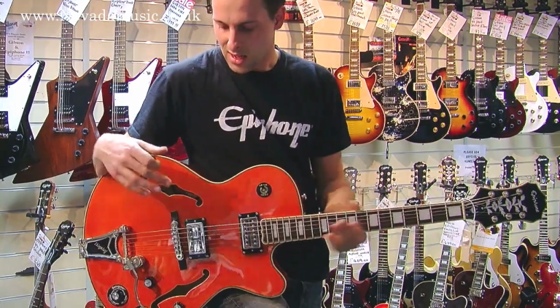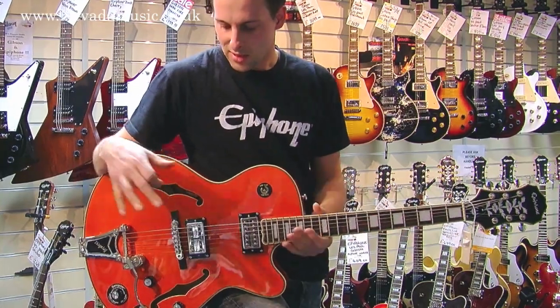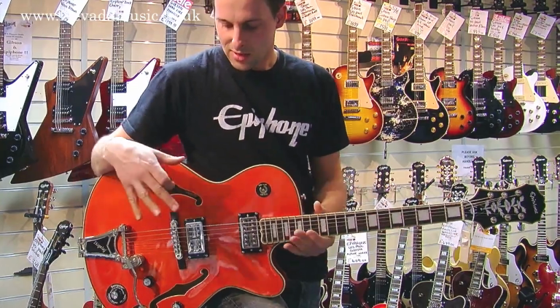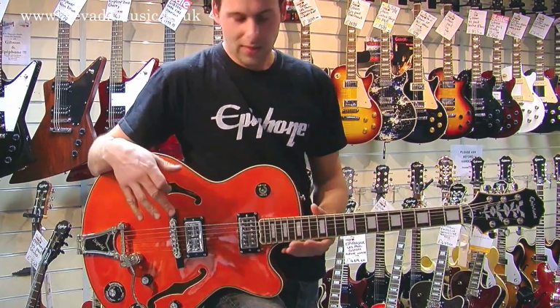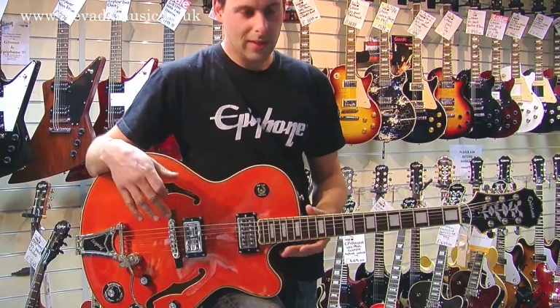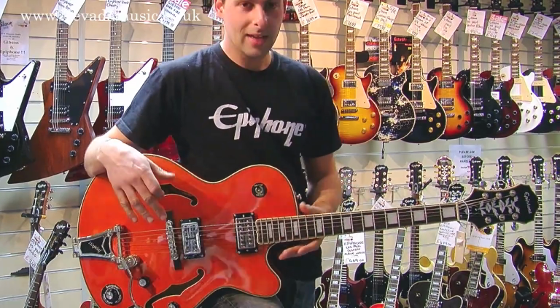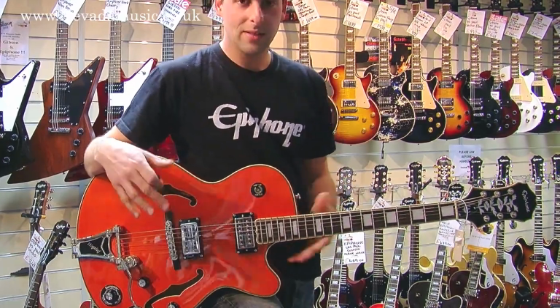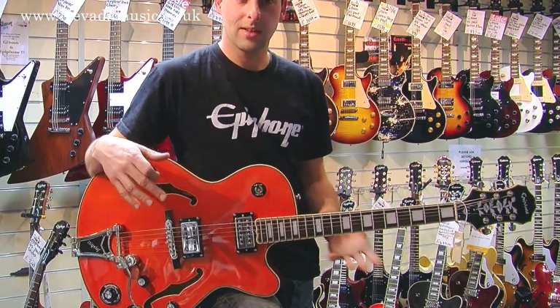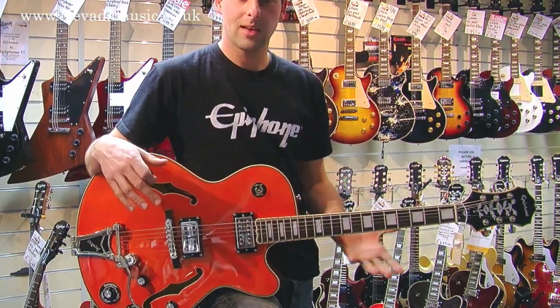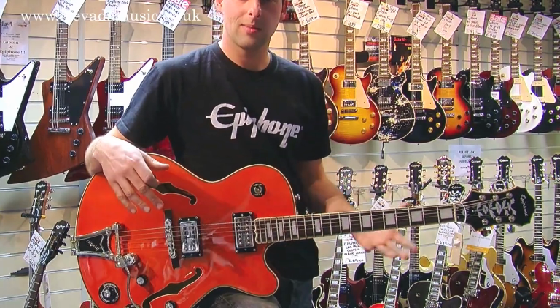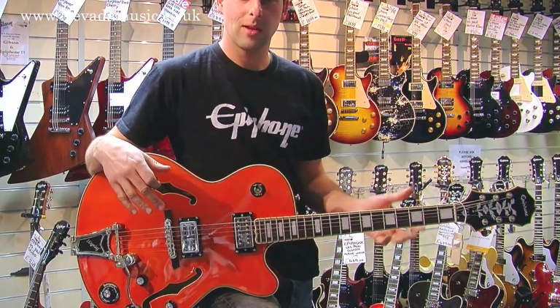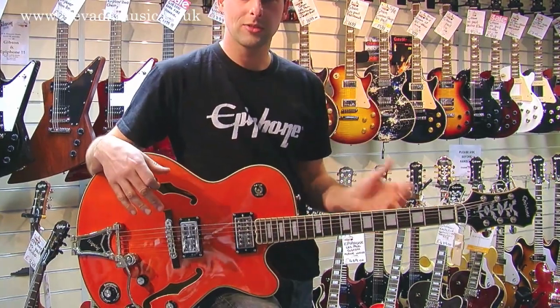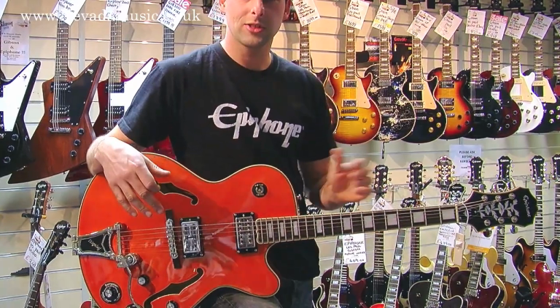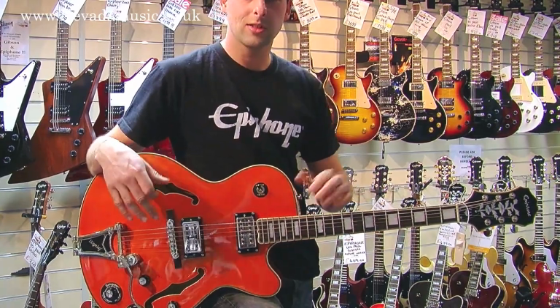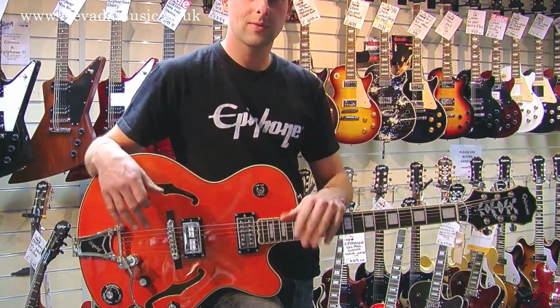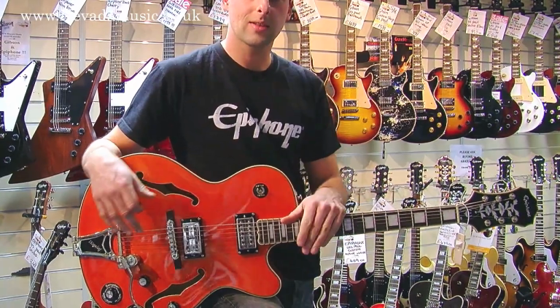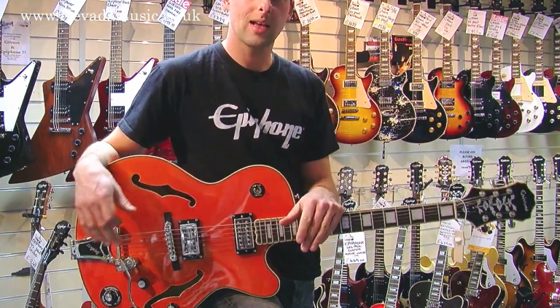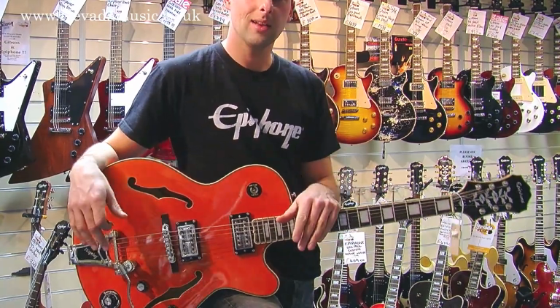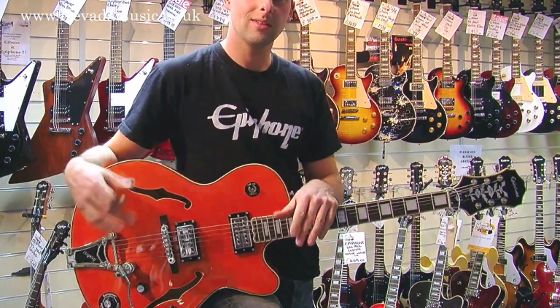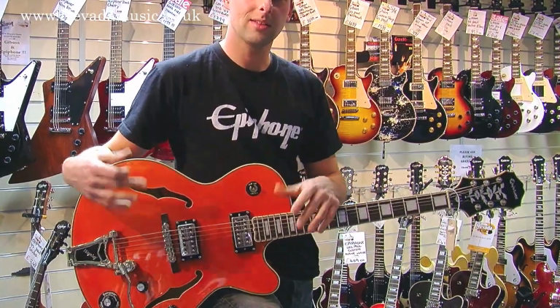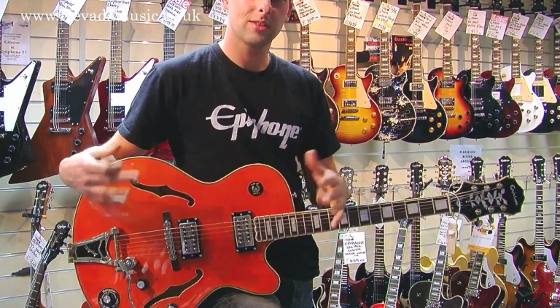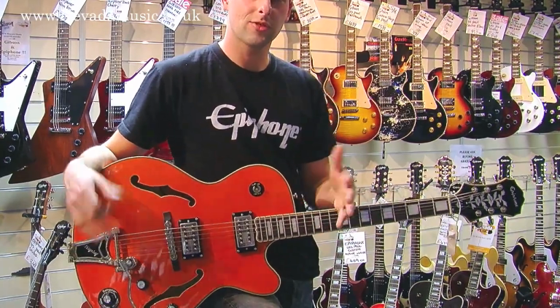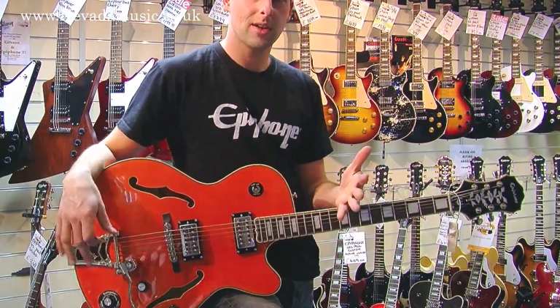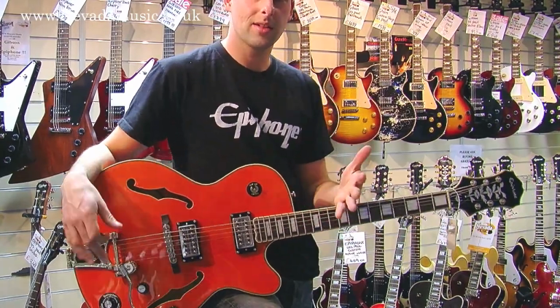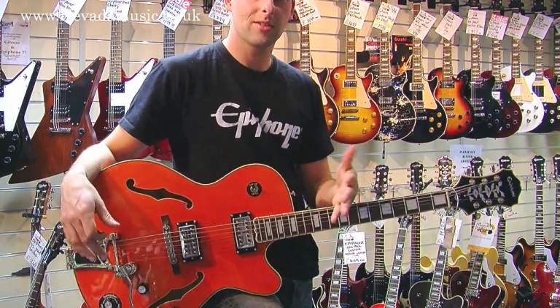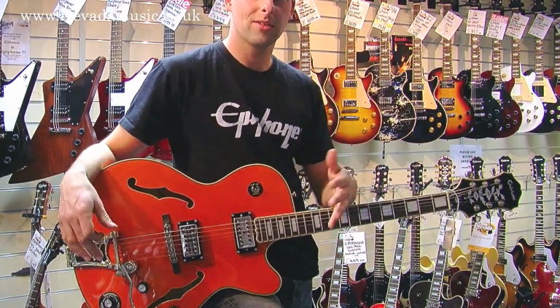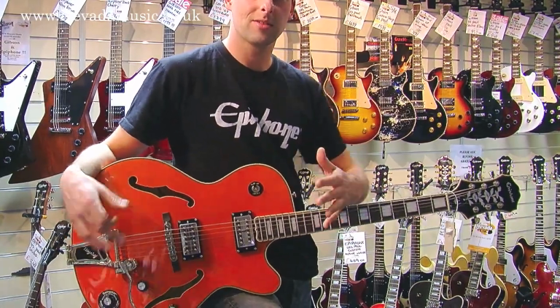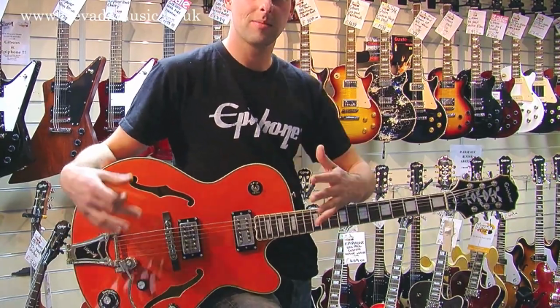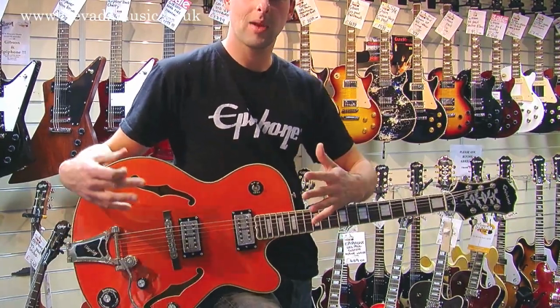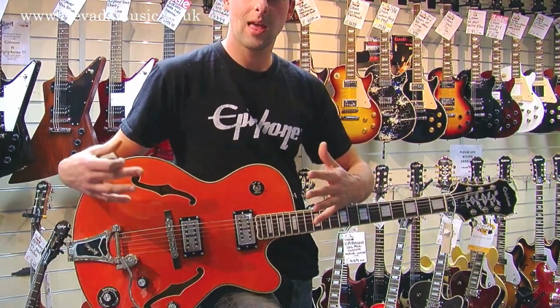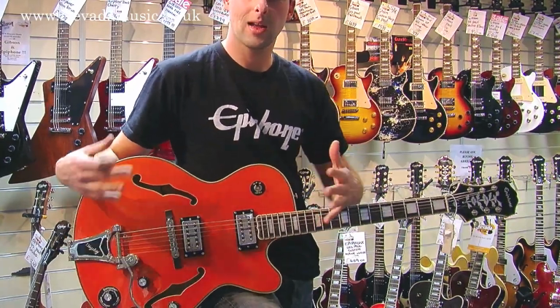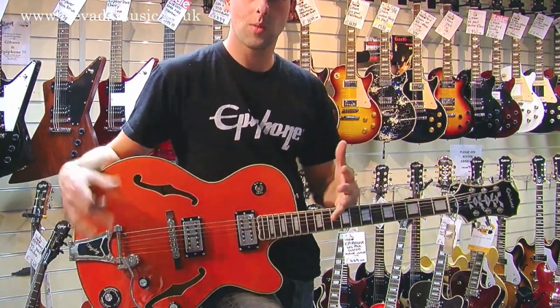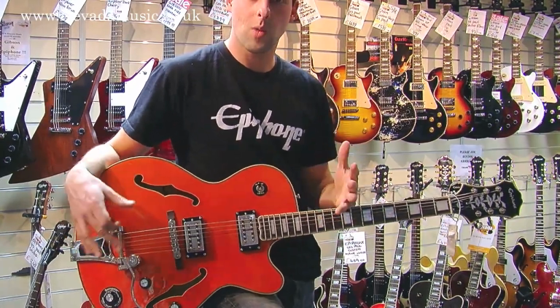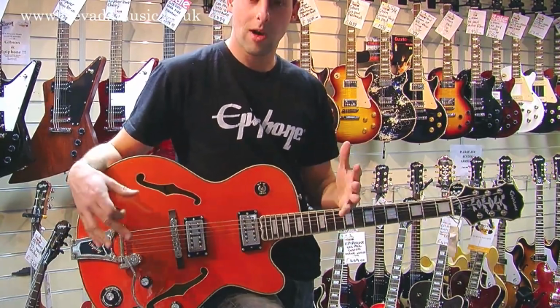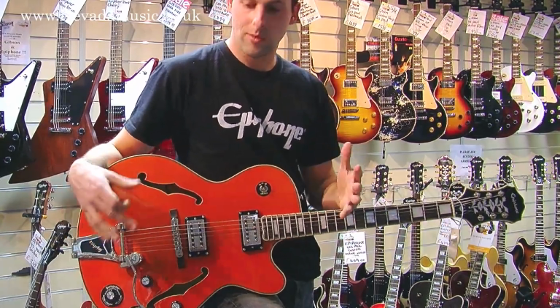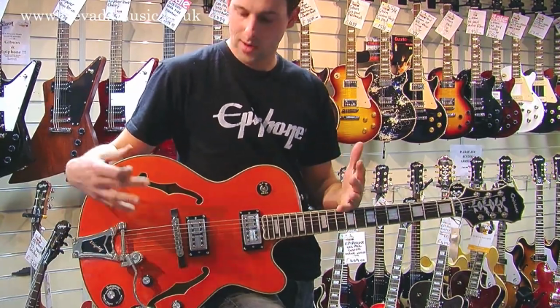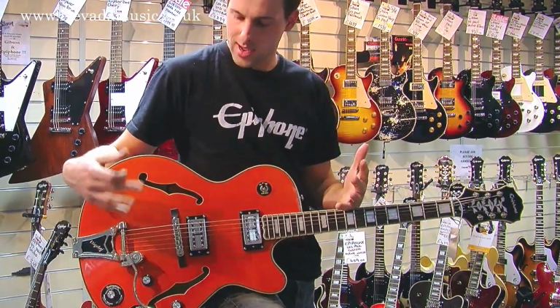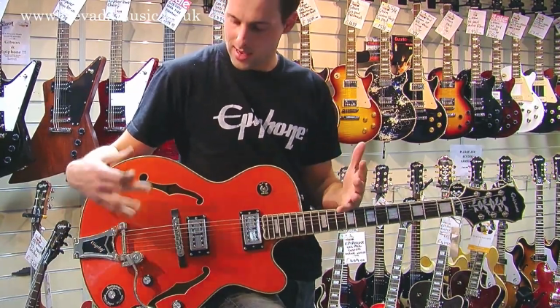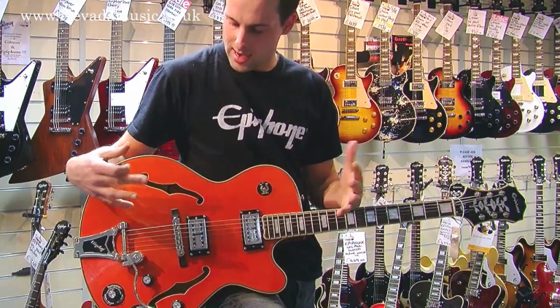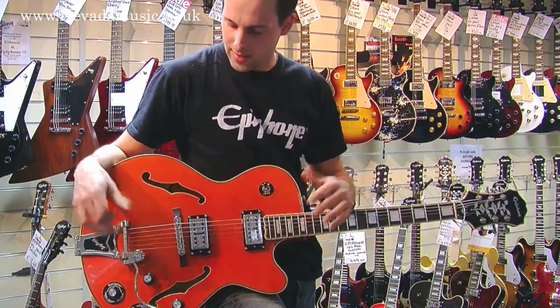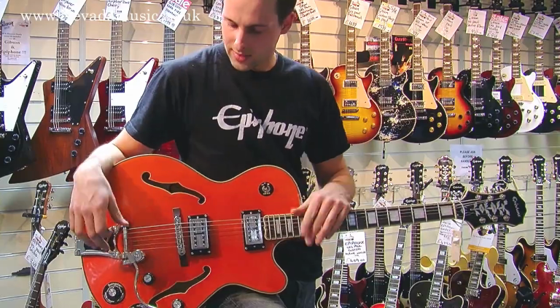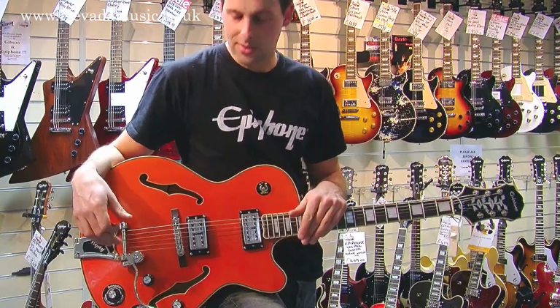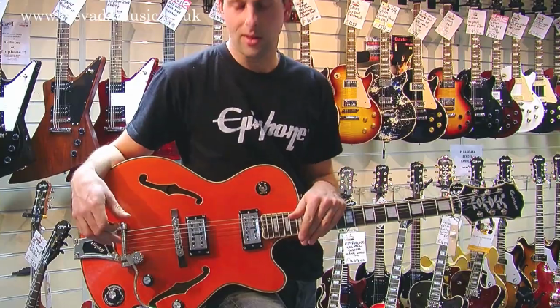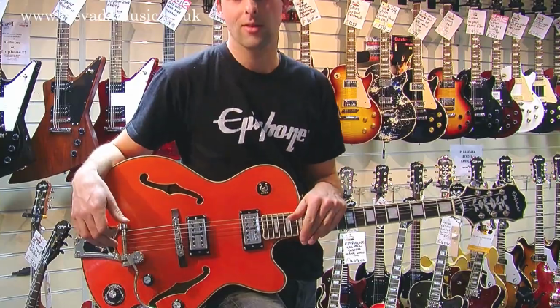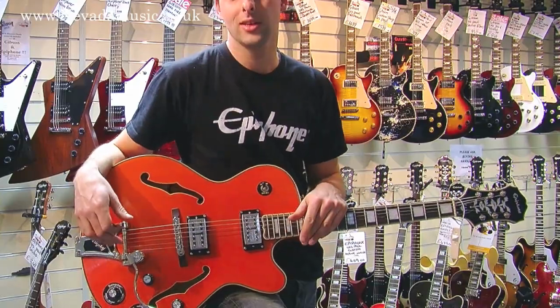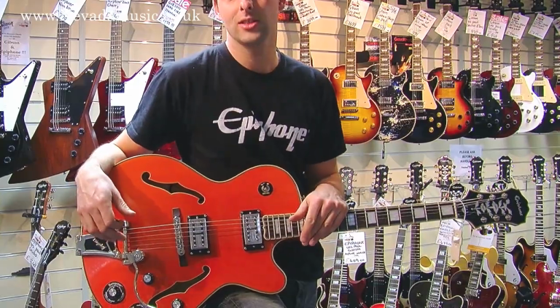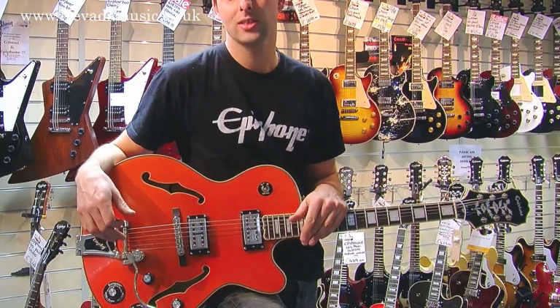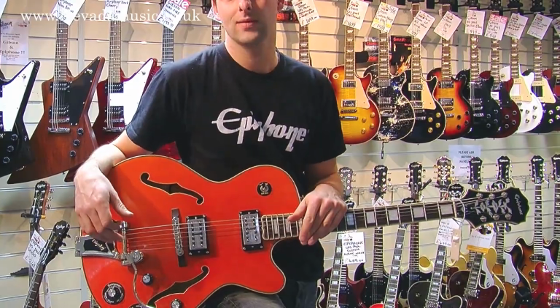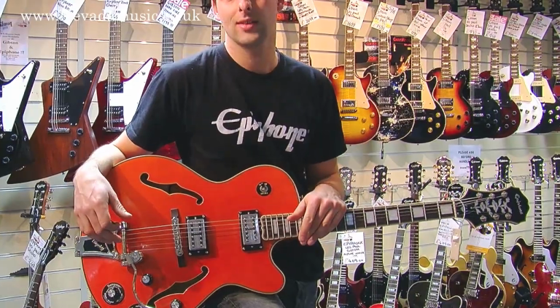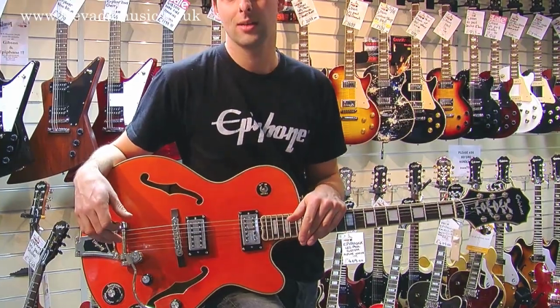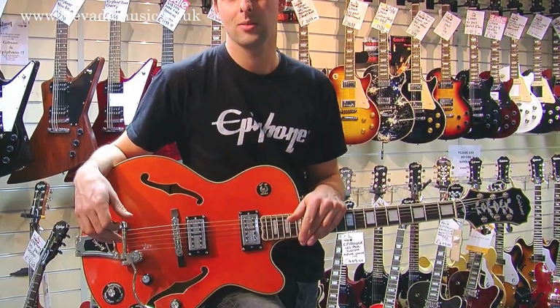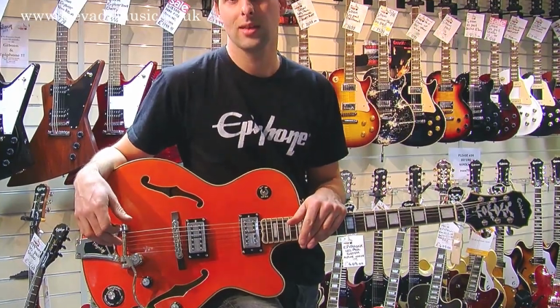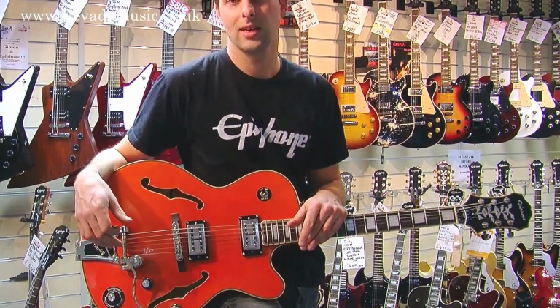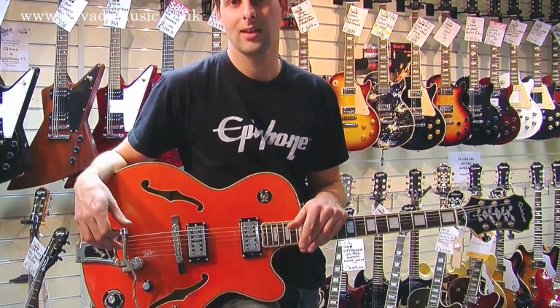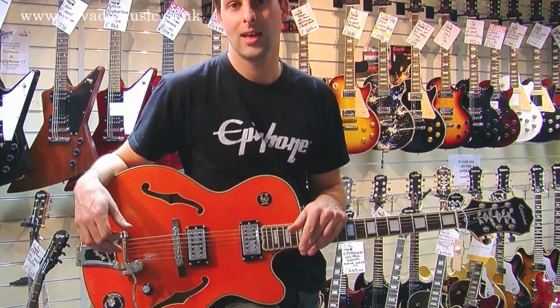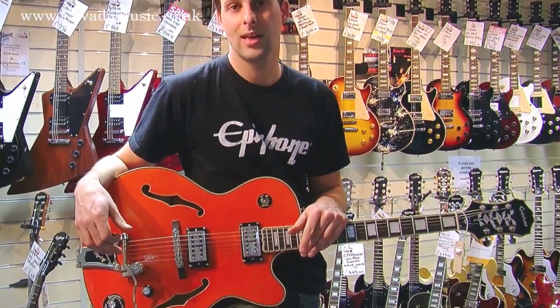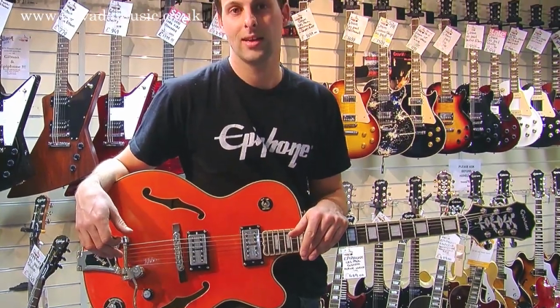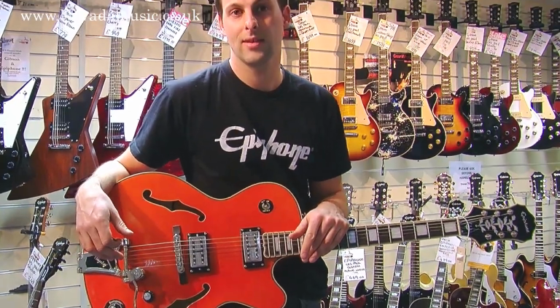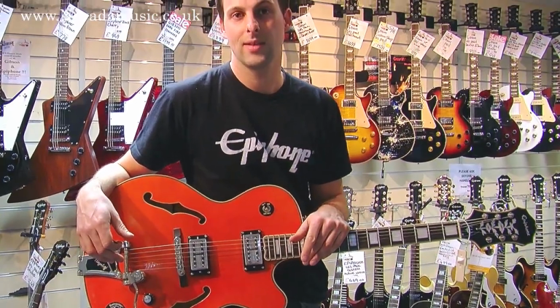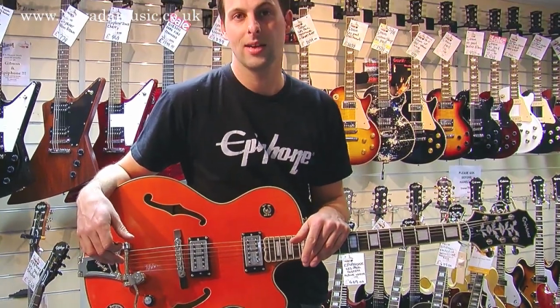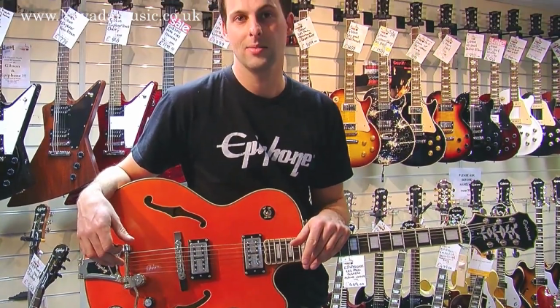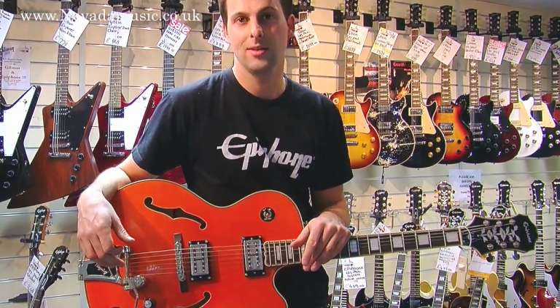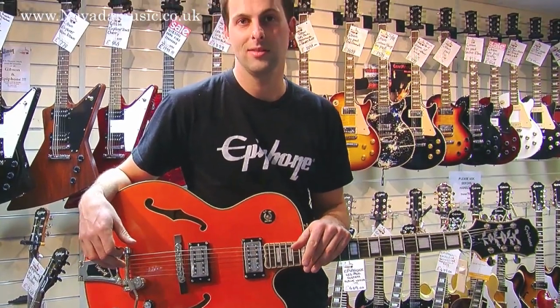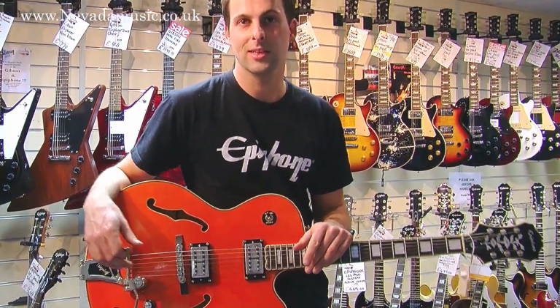These come in a multitude of colors: translucent black, a wine red, and this orange, all available here at Nevada Music.